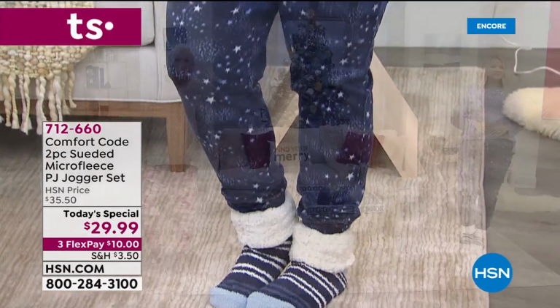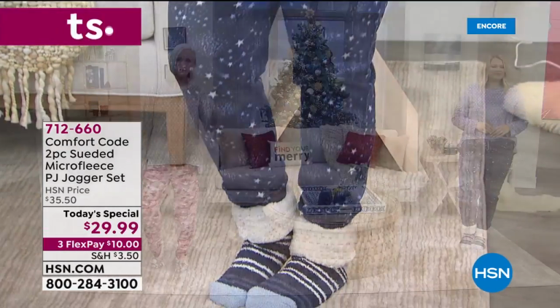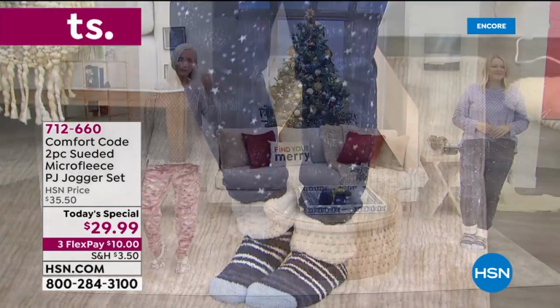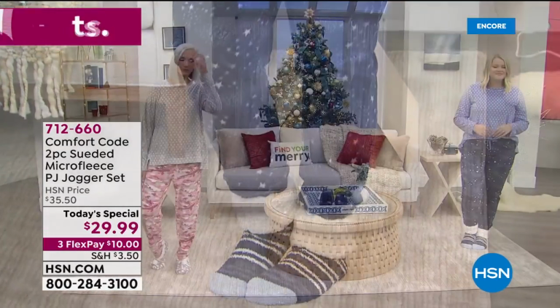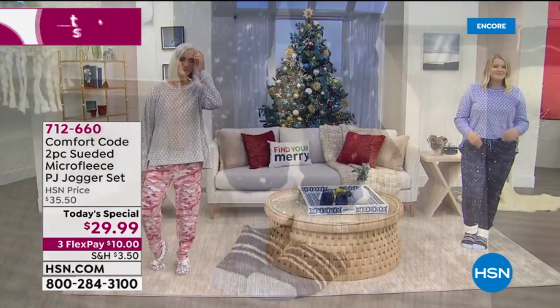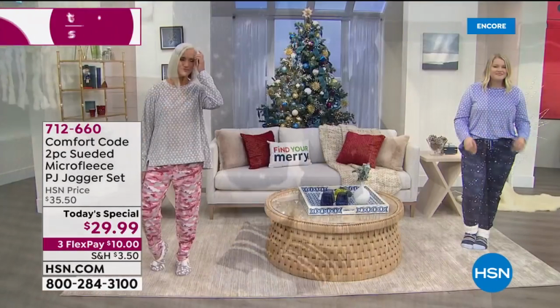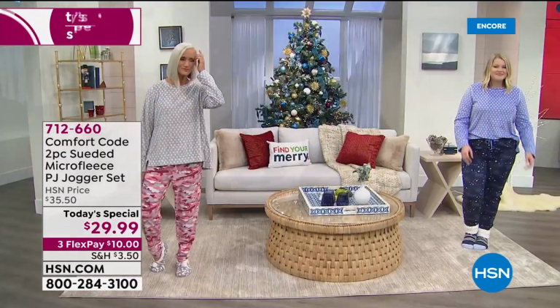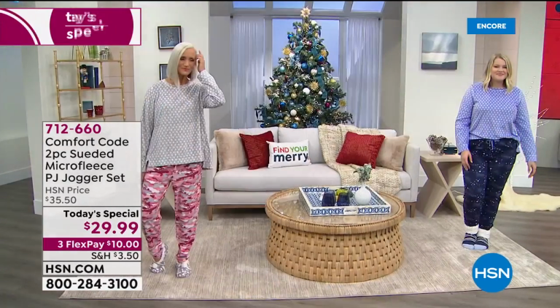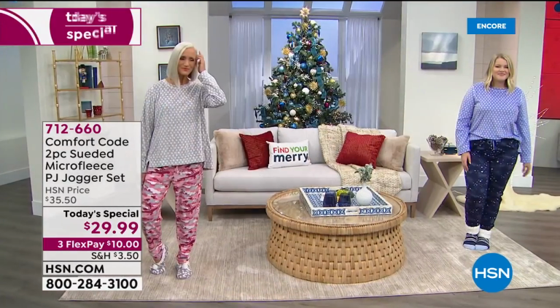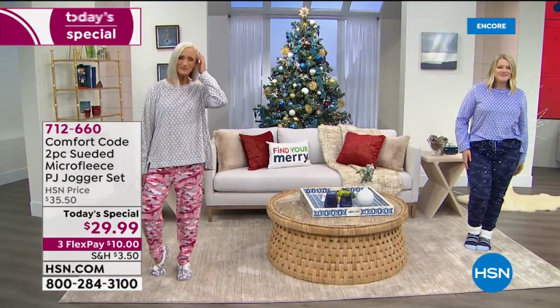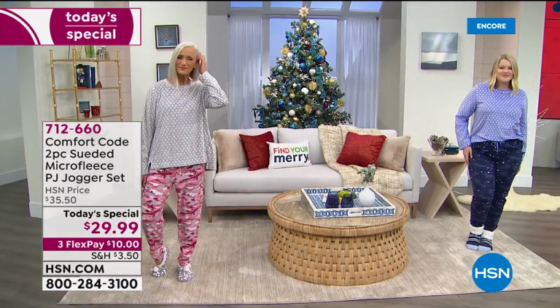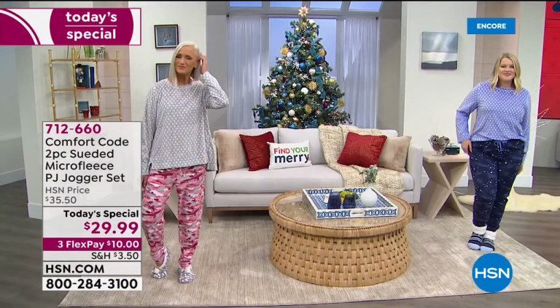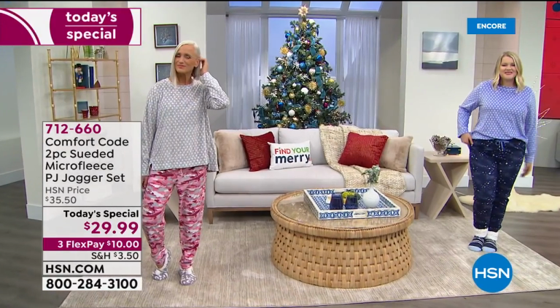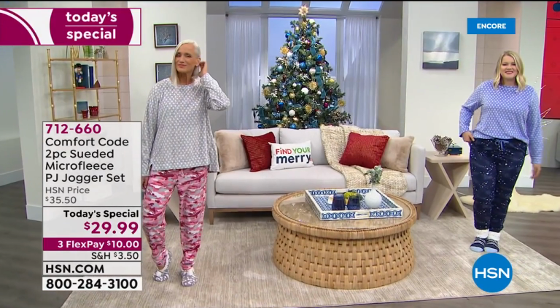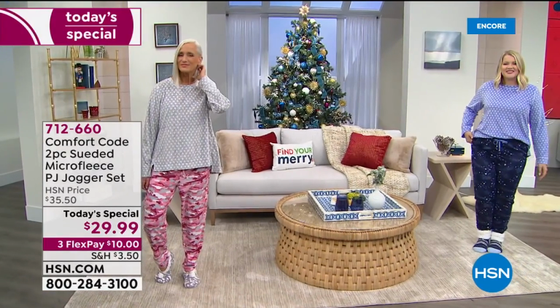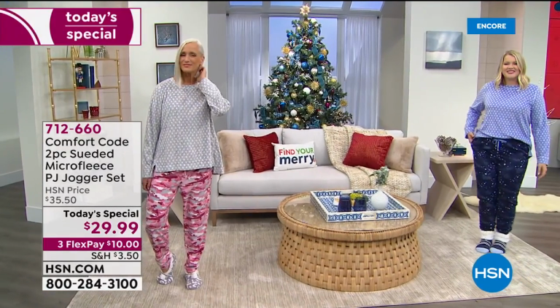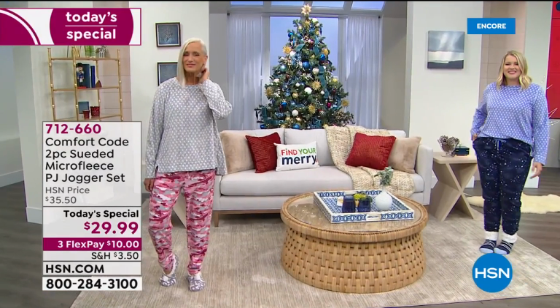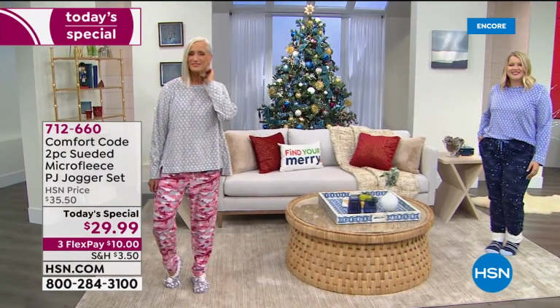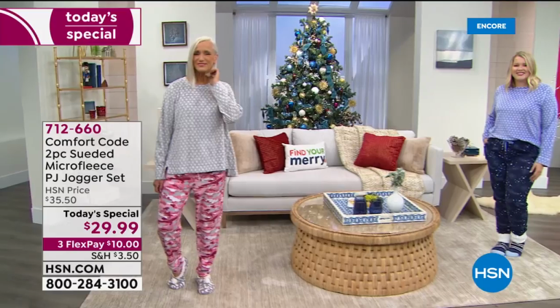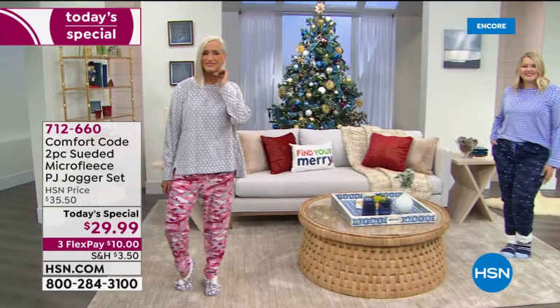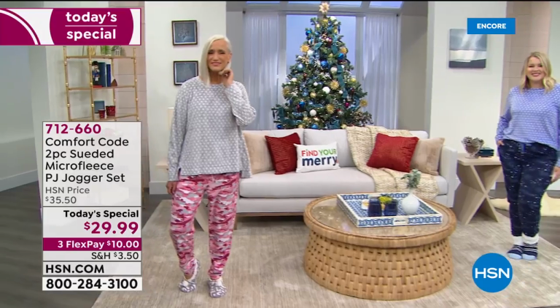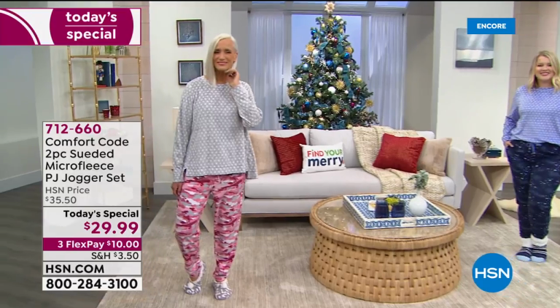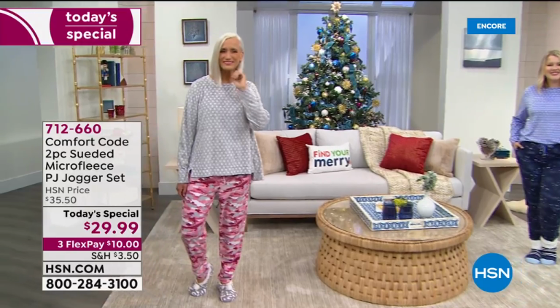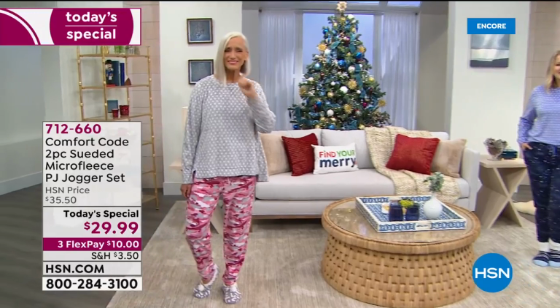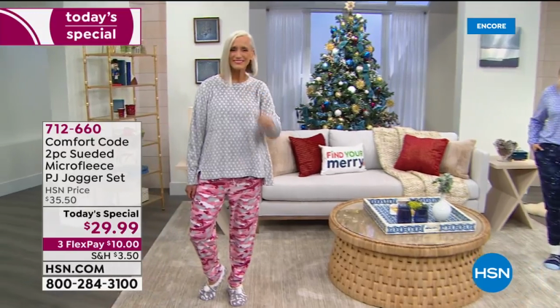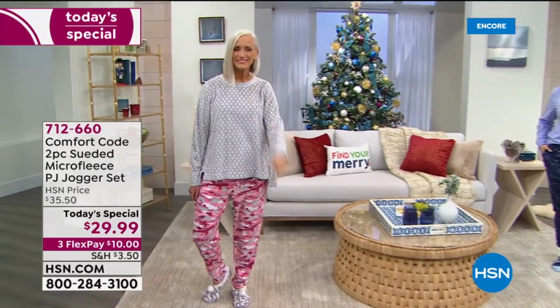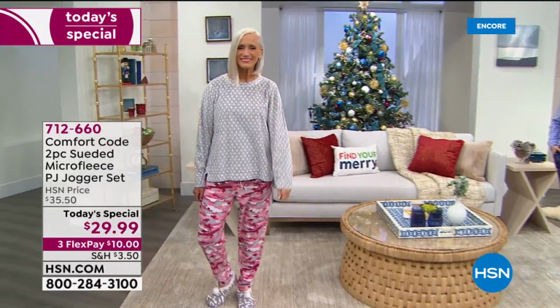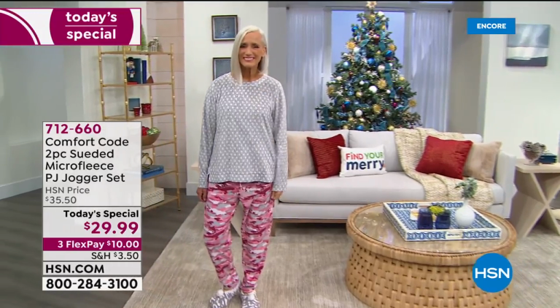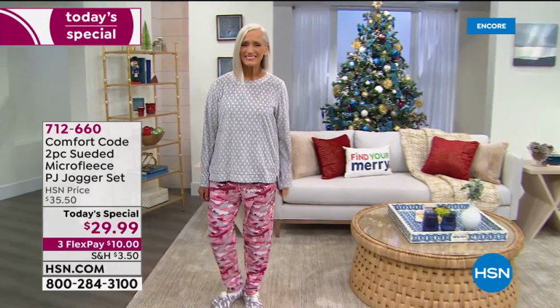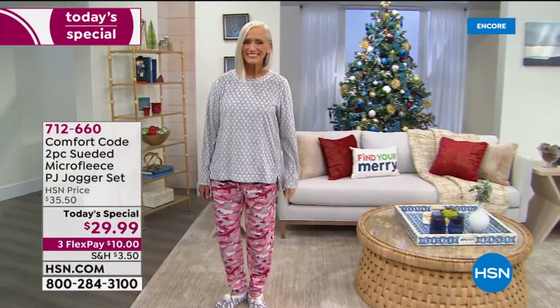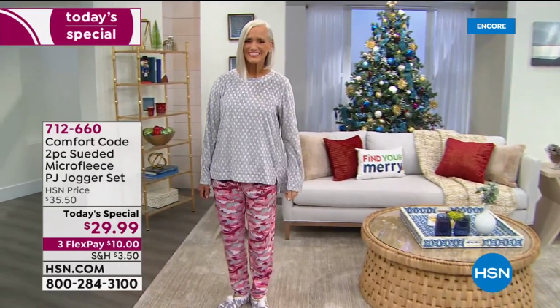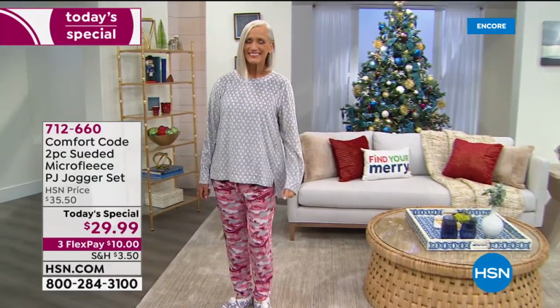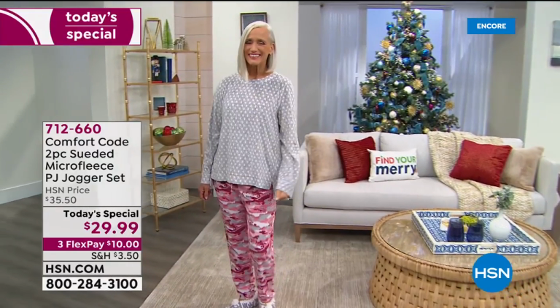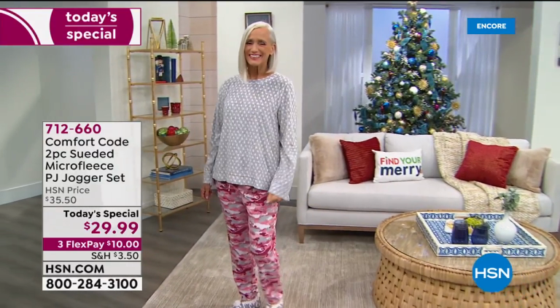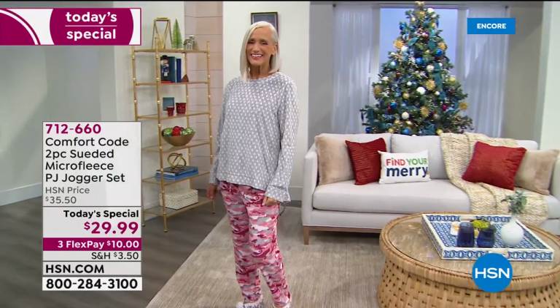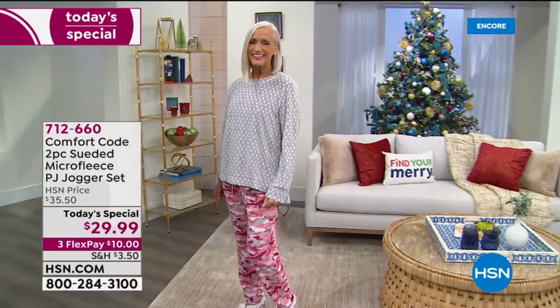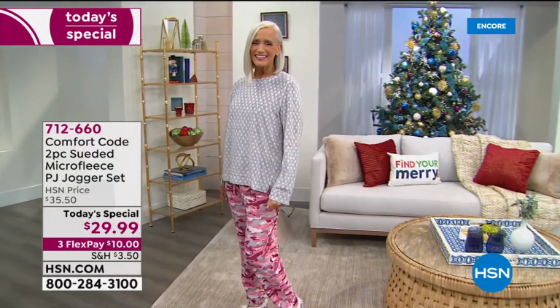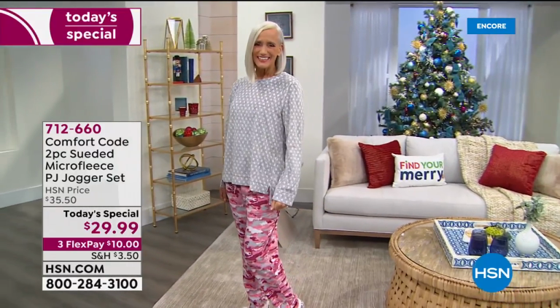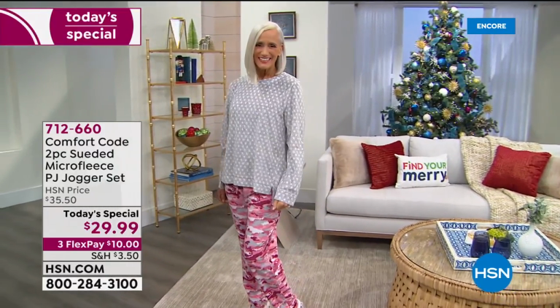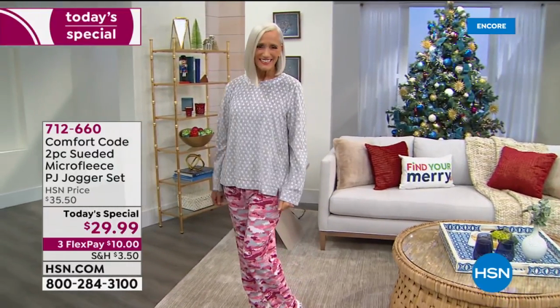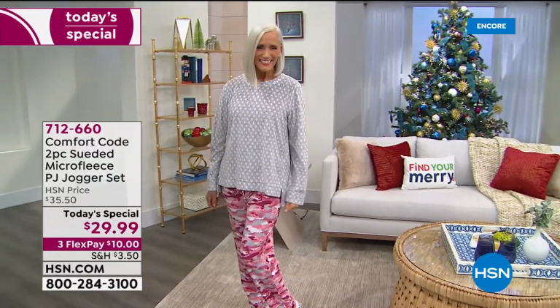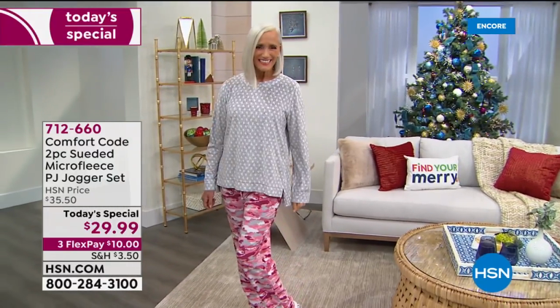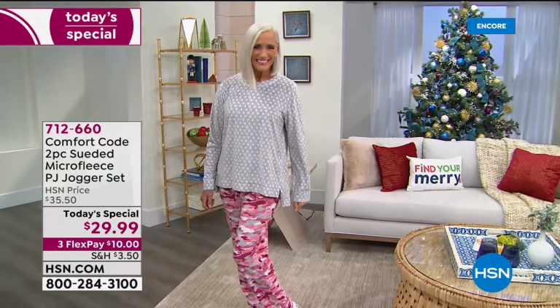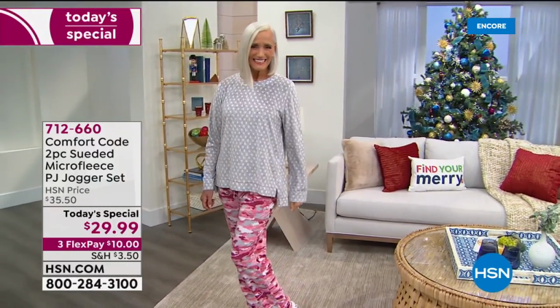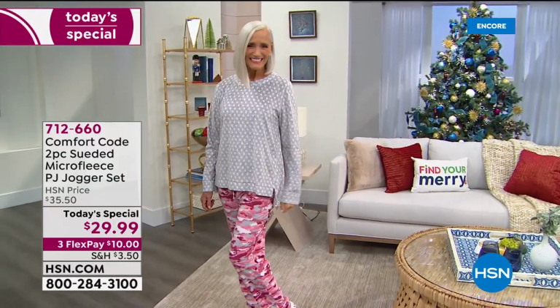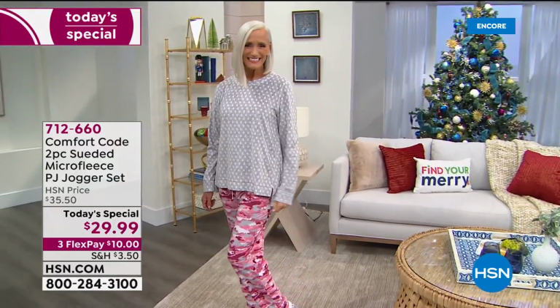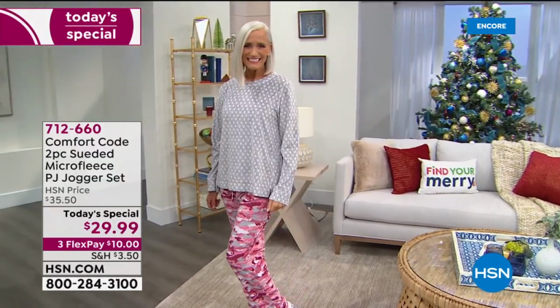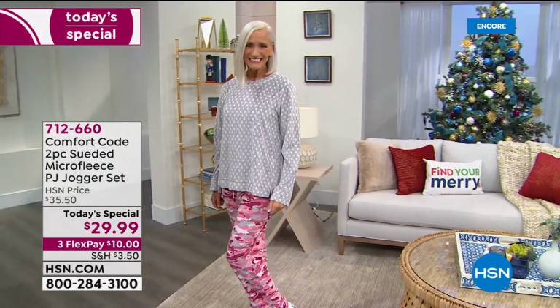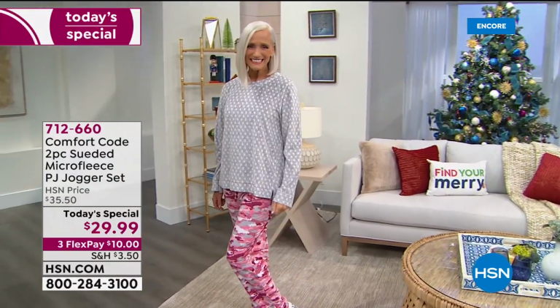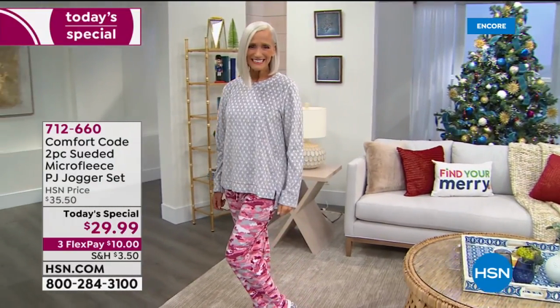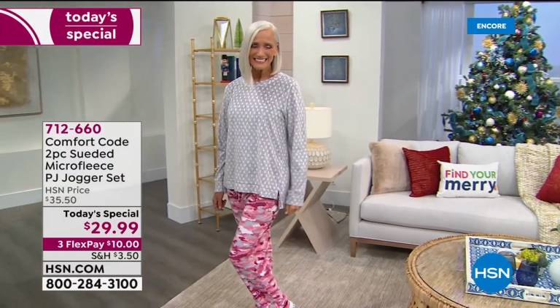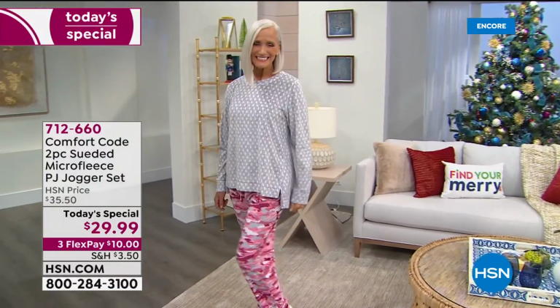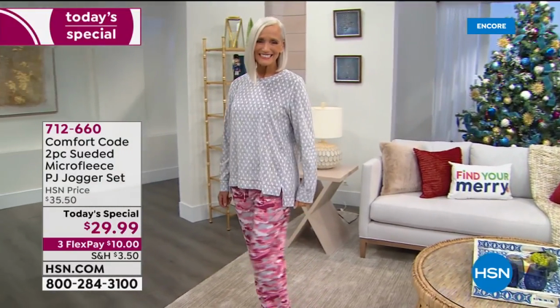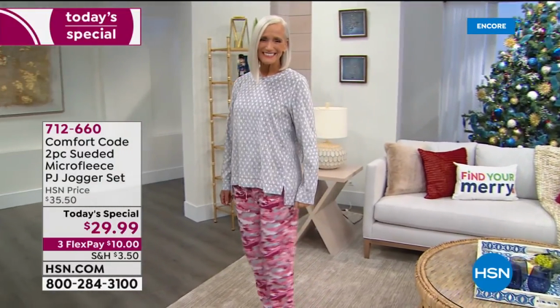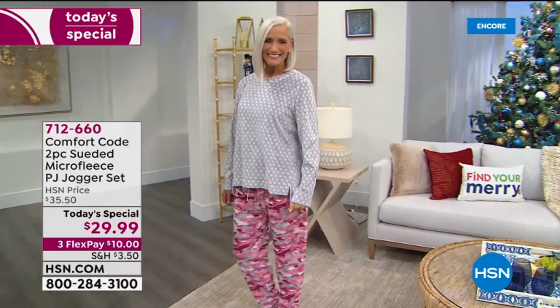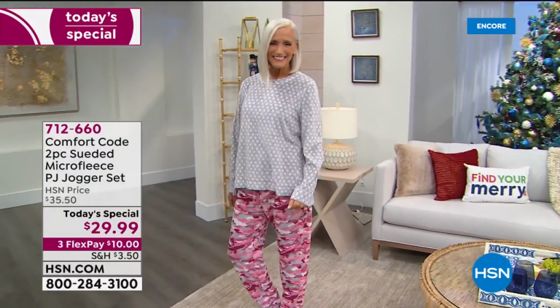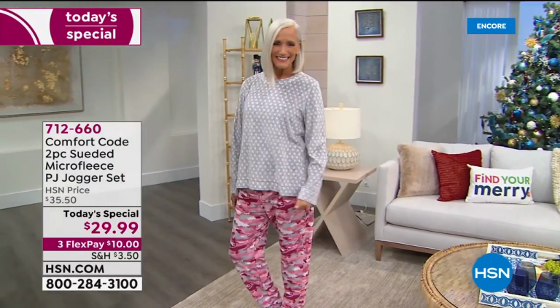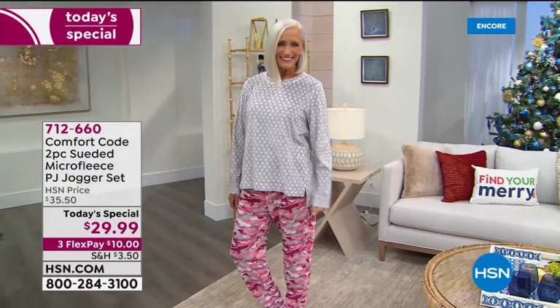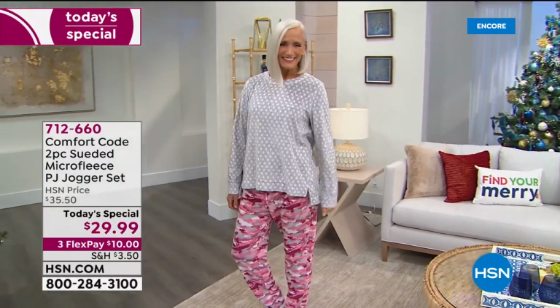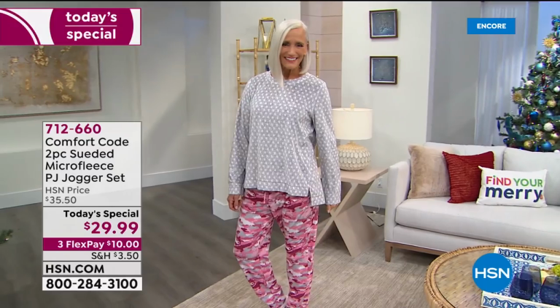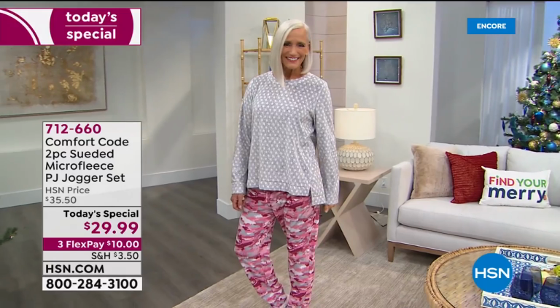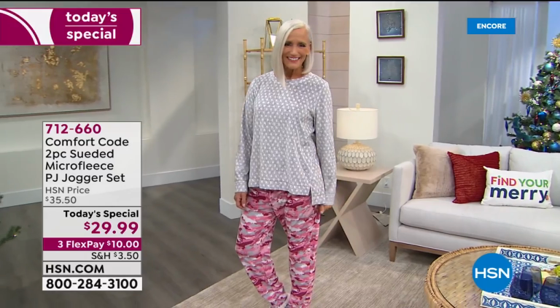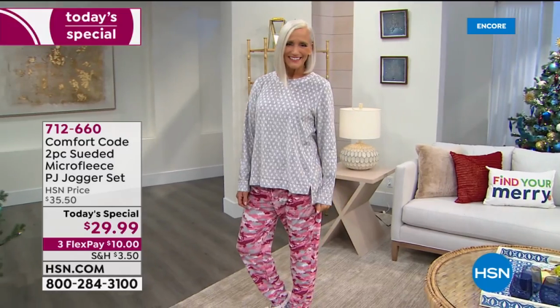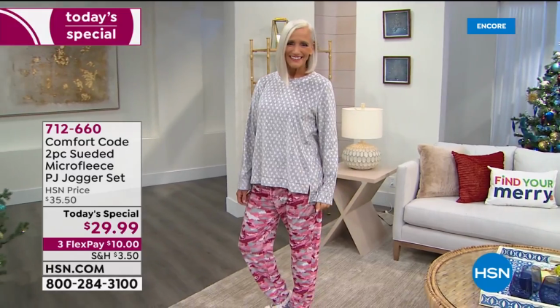Welcome. A two-piece PJ set for $29.99. On a flex, it's $10. On an HSN card, it's $7.50.